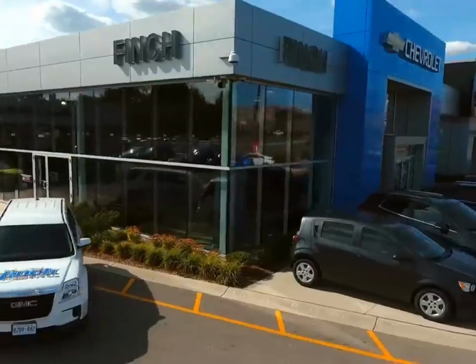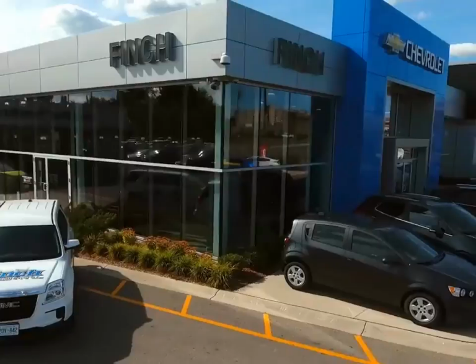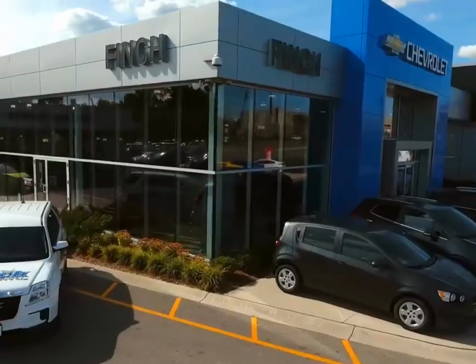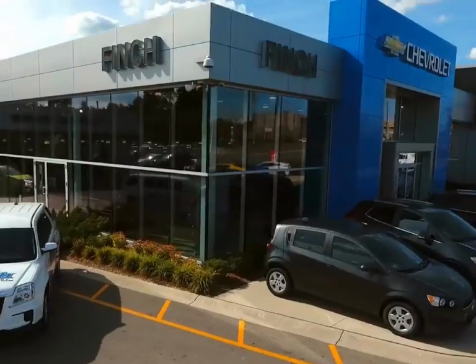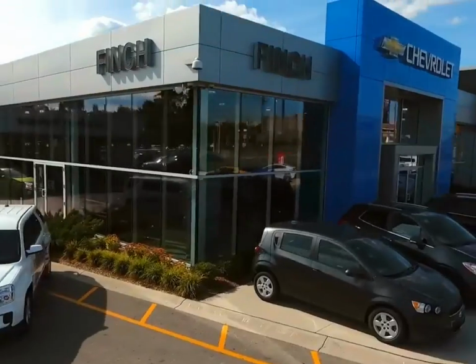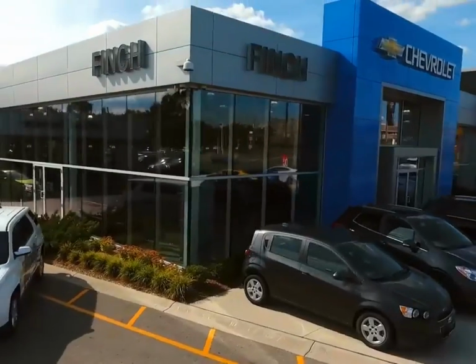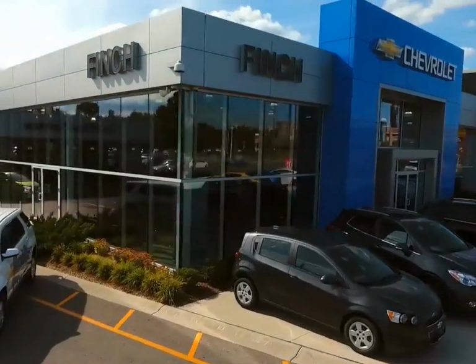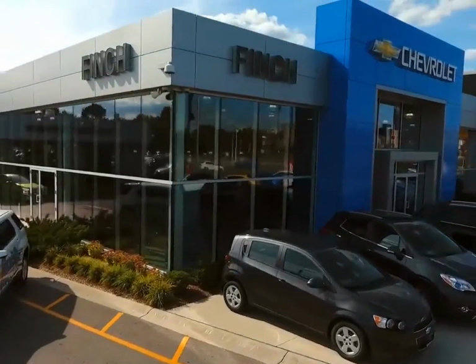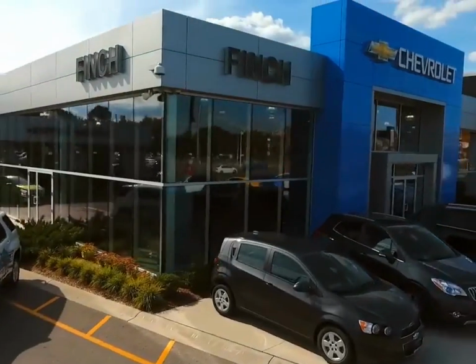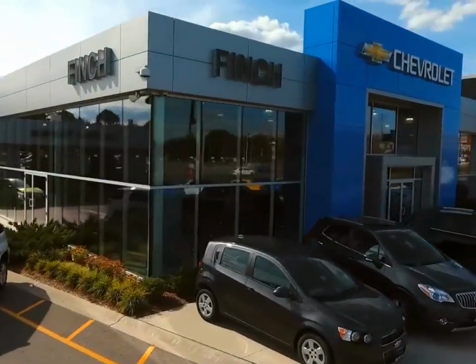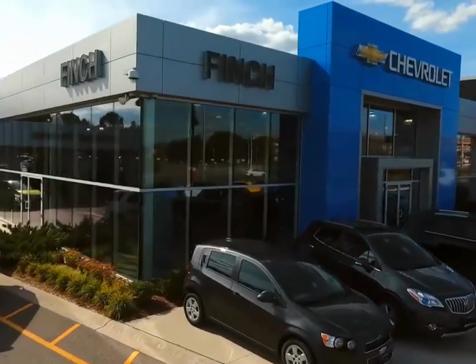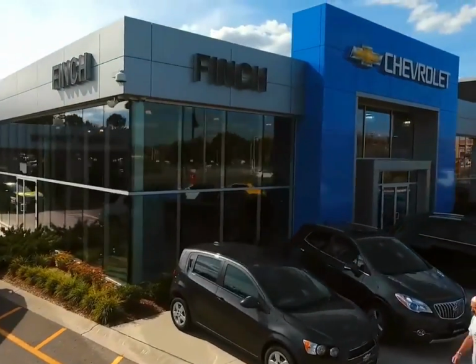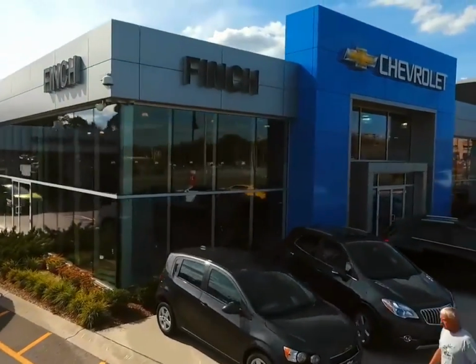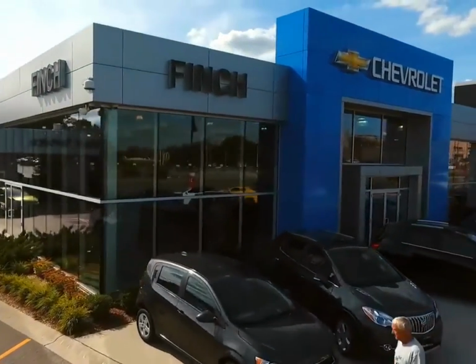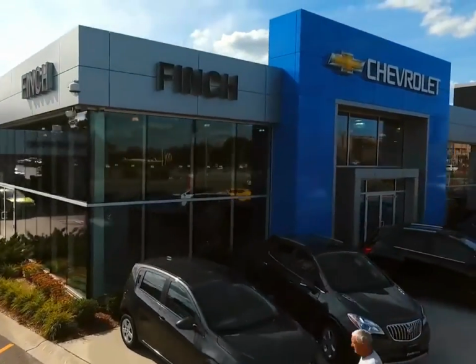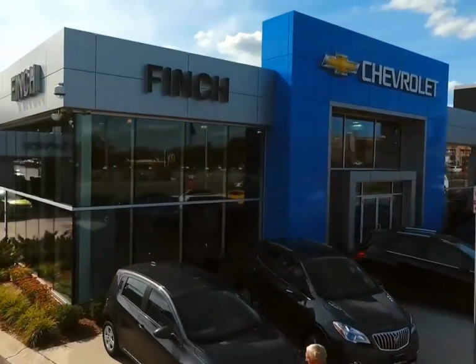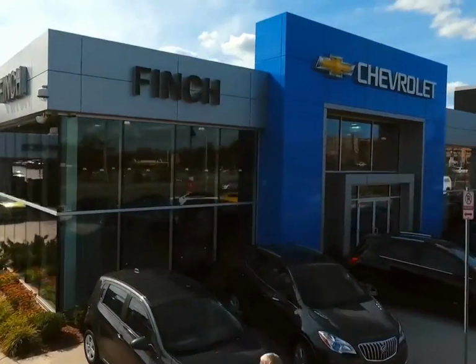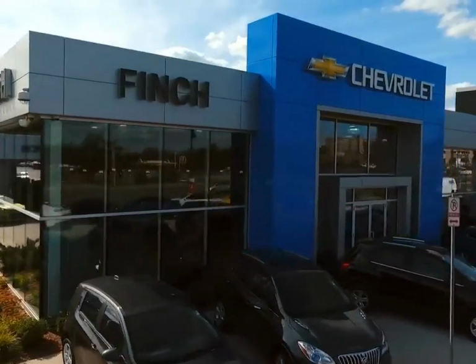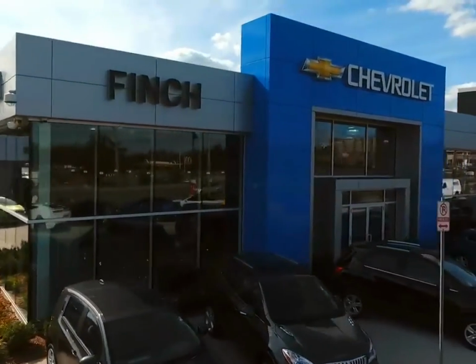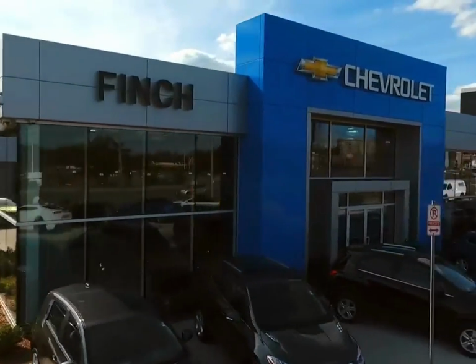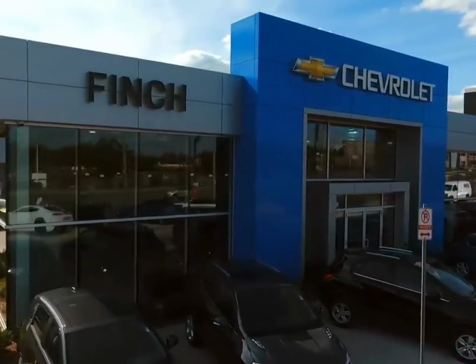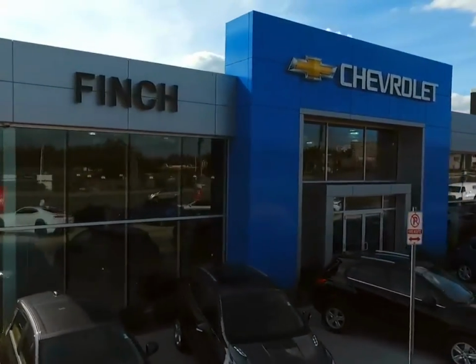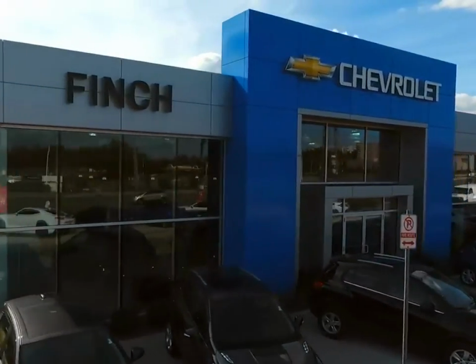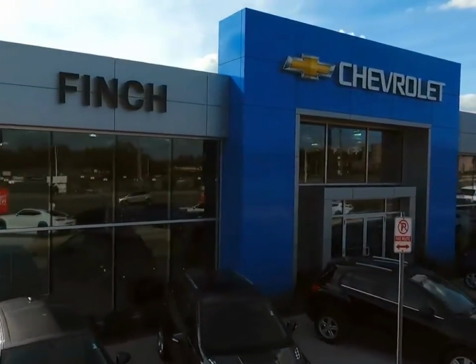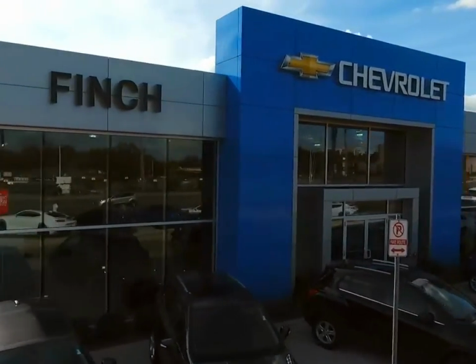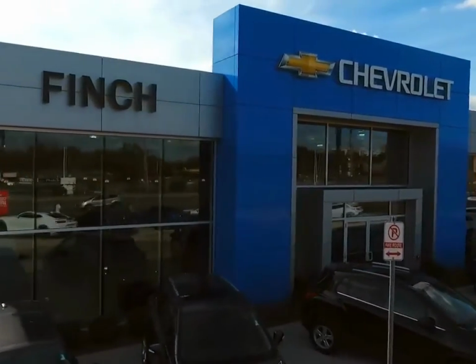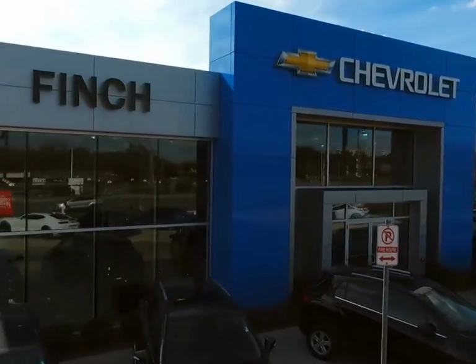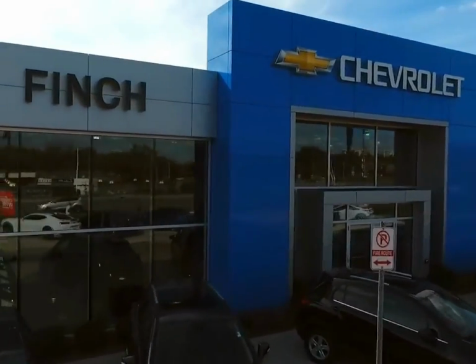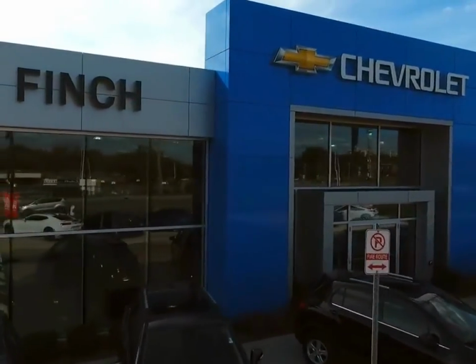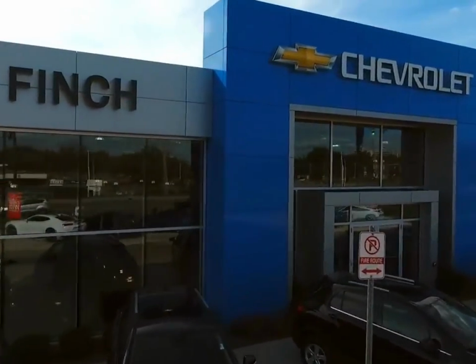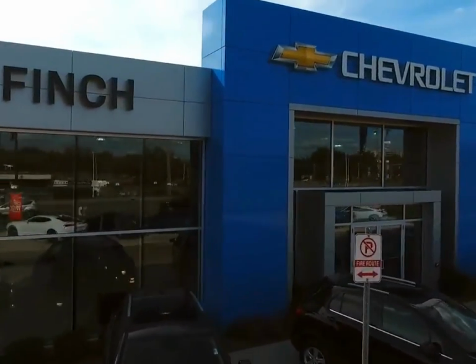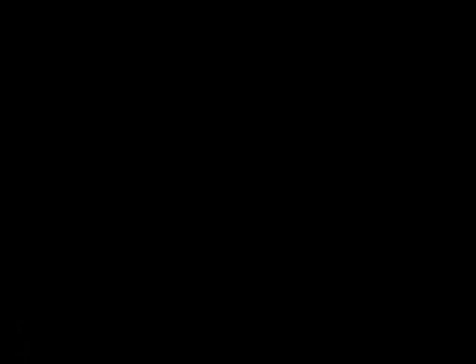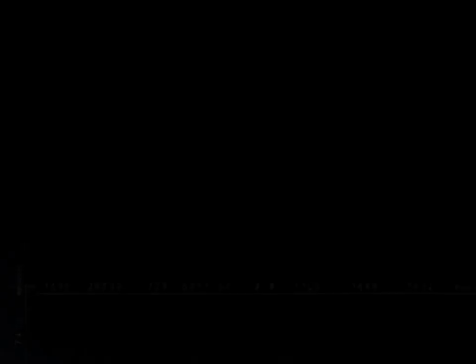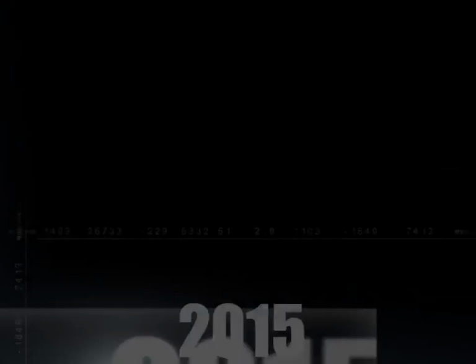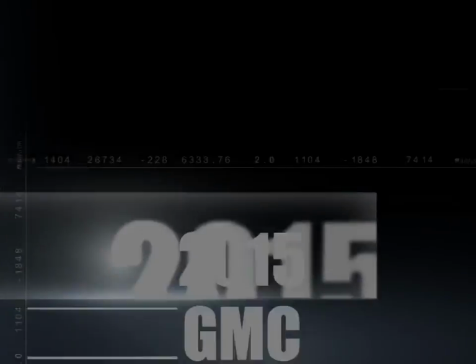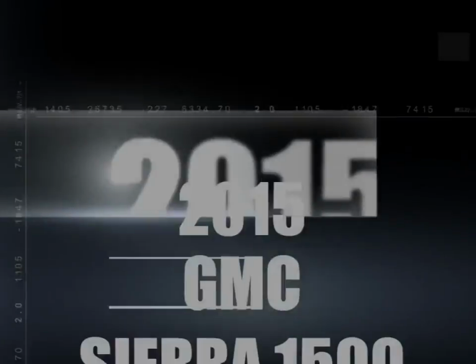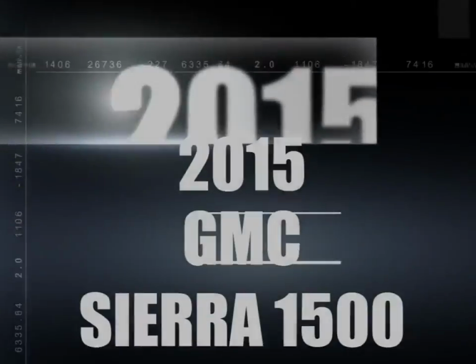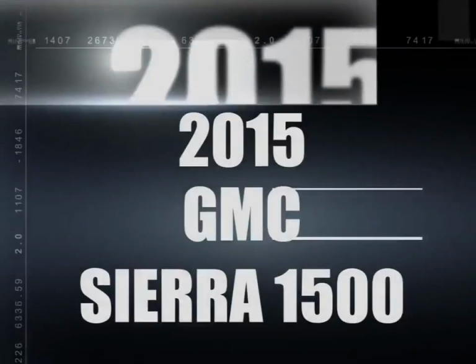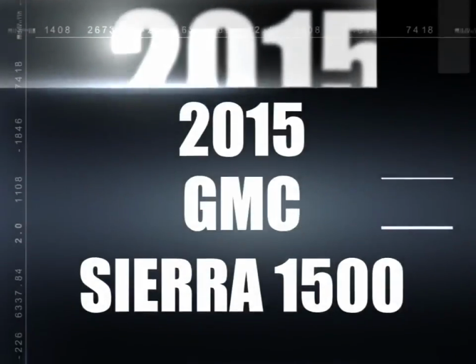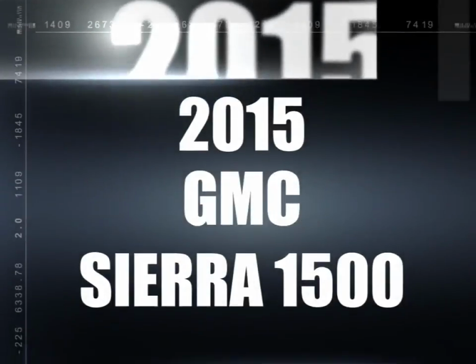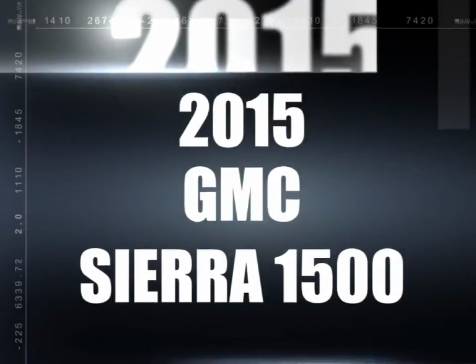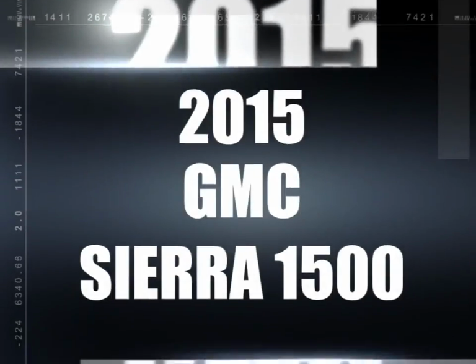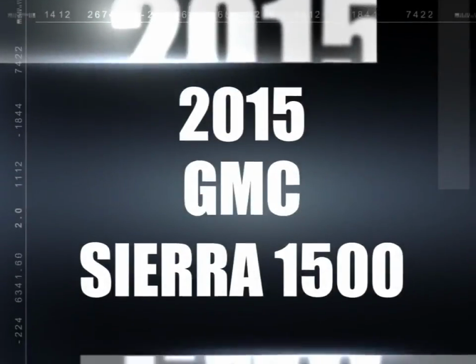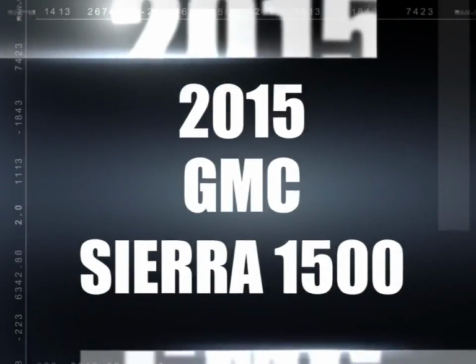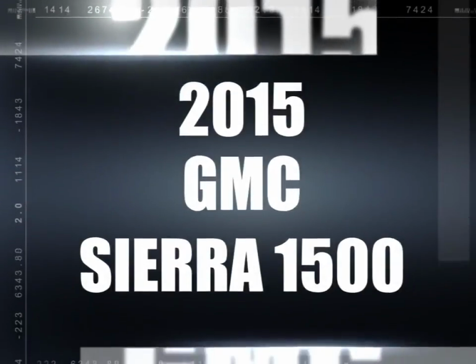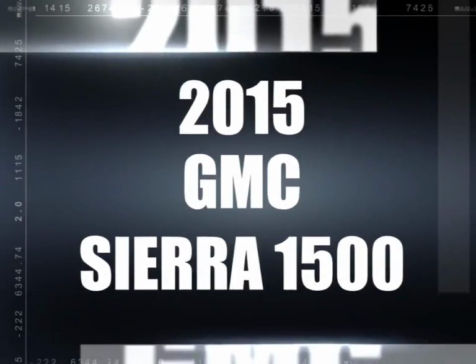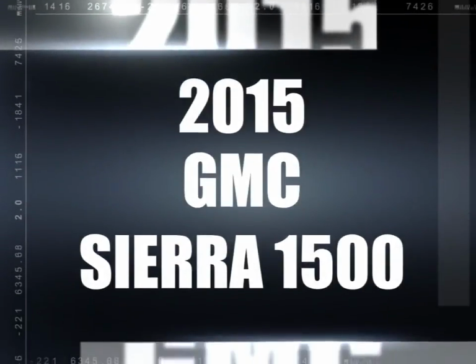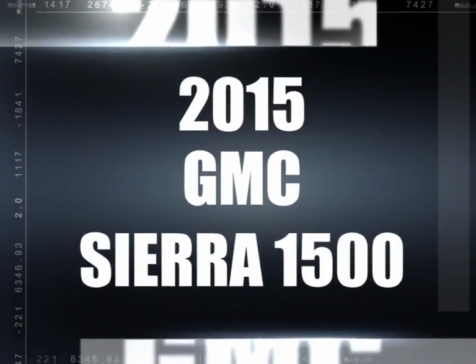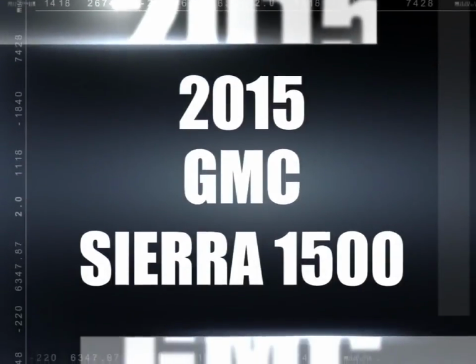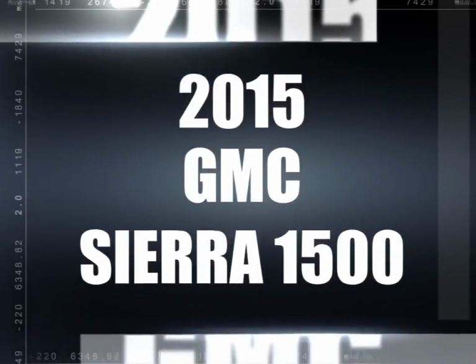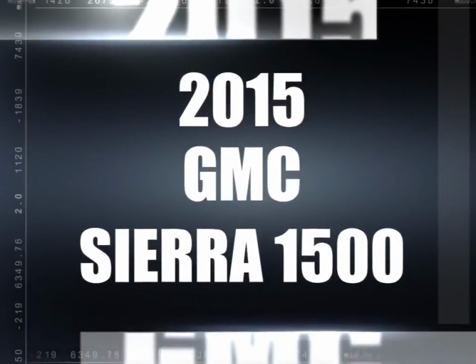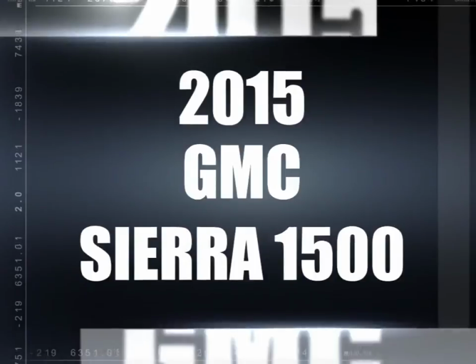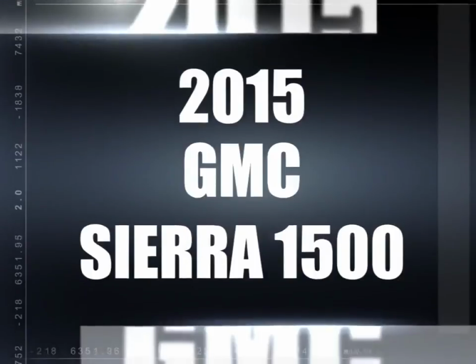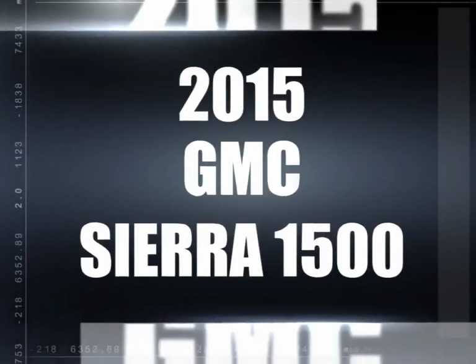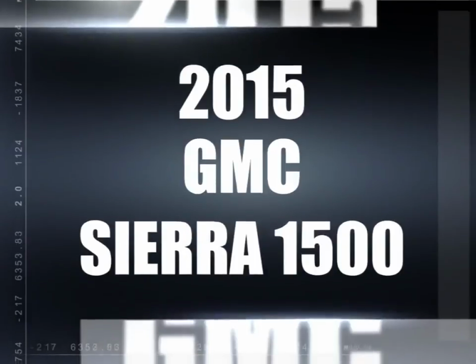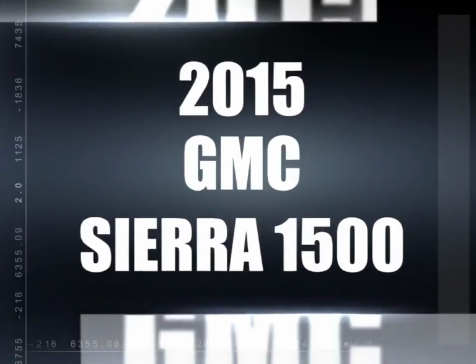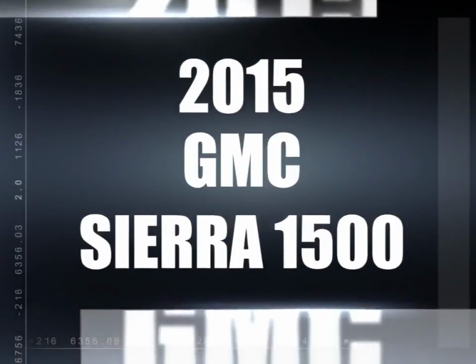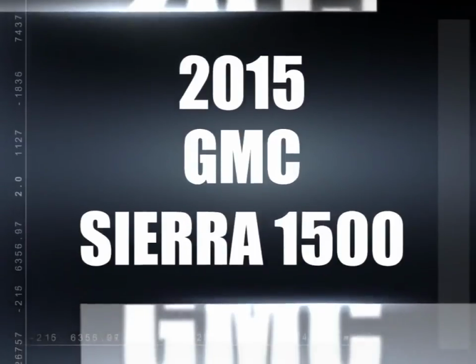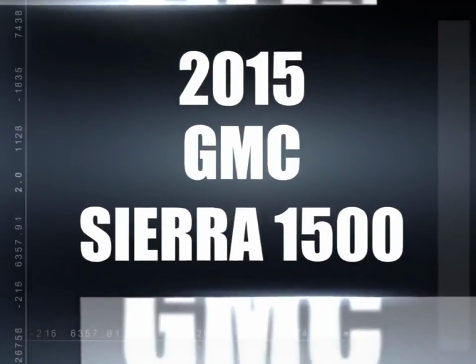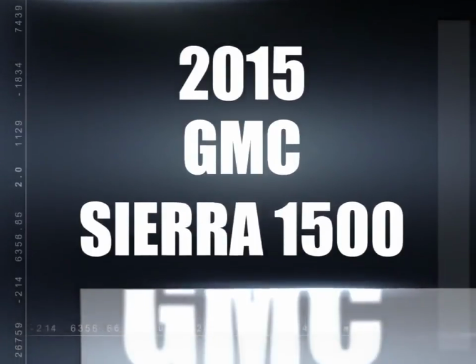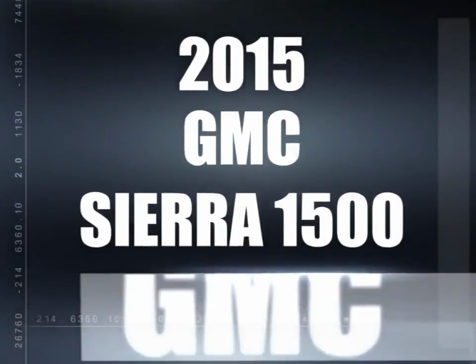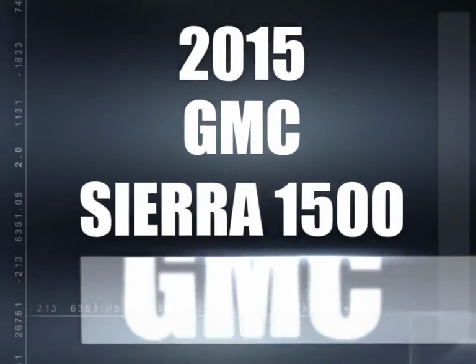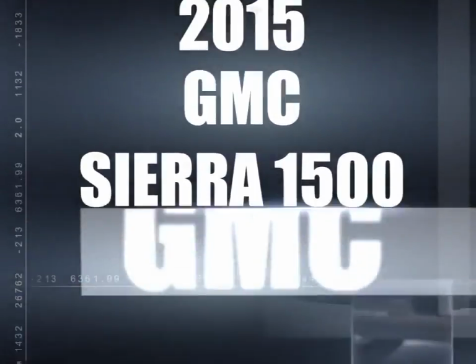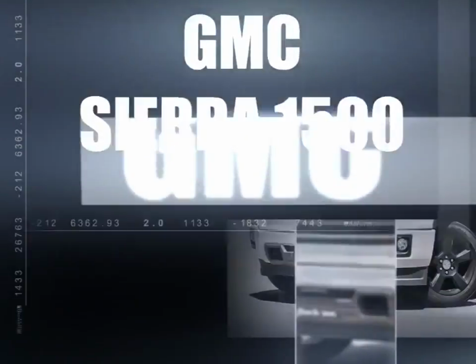Welcome to Finch Chevrolet. Today we're looking at a 2015 GMC Sierra 1500.